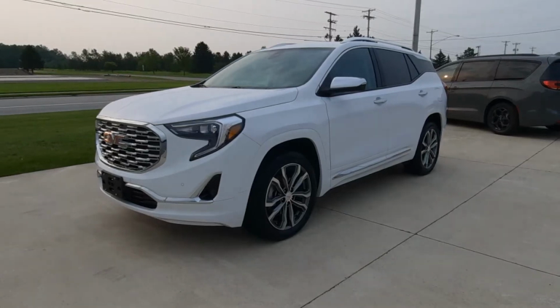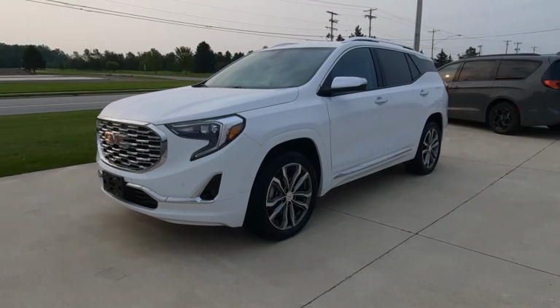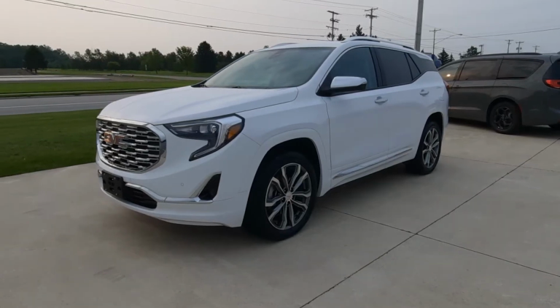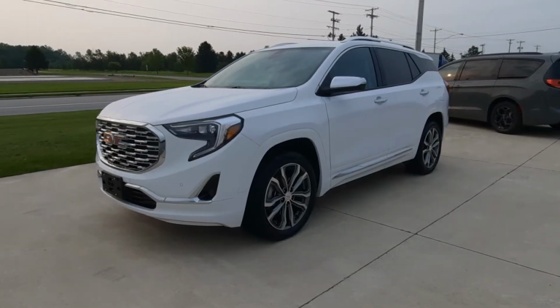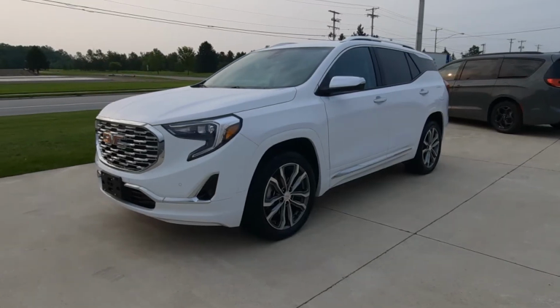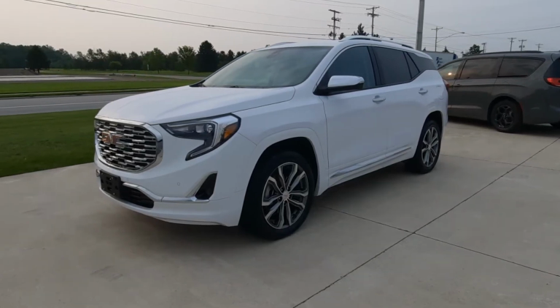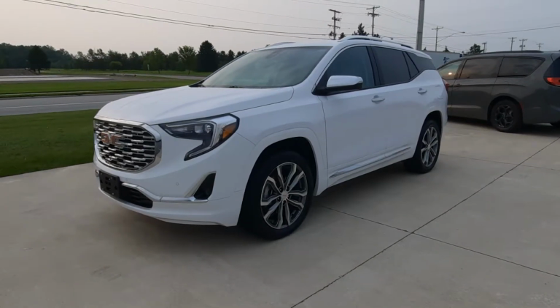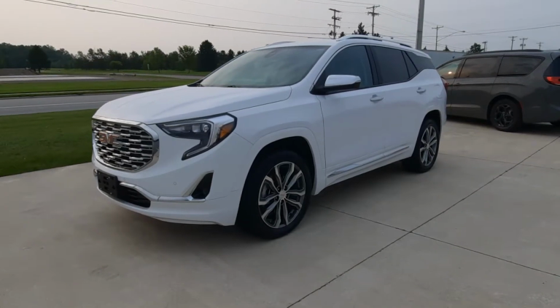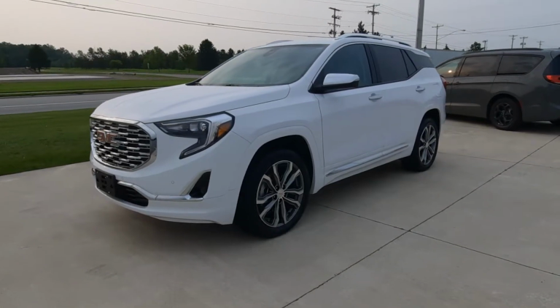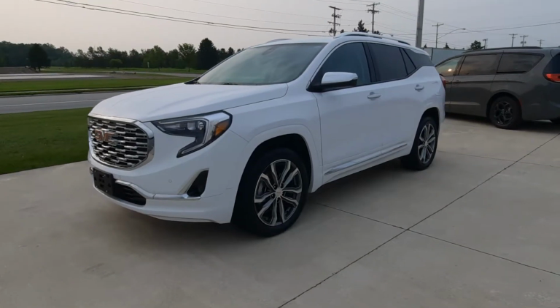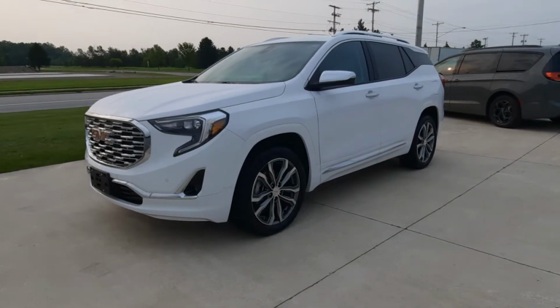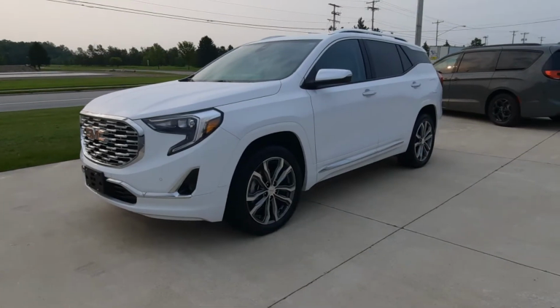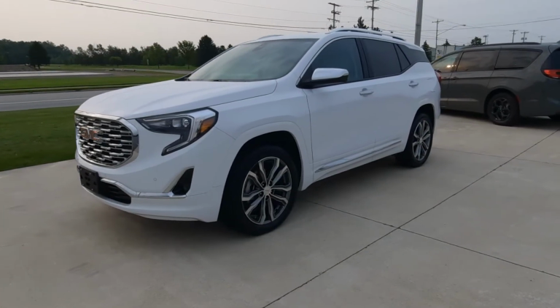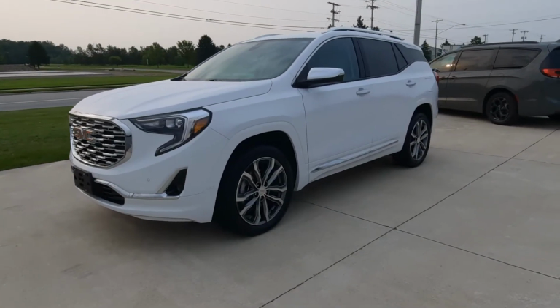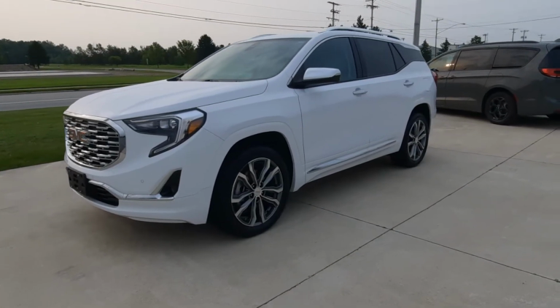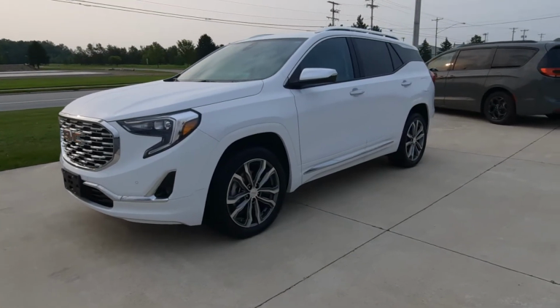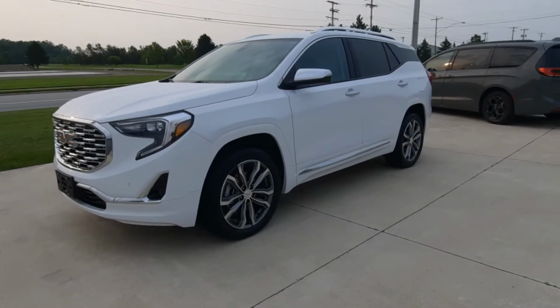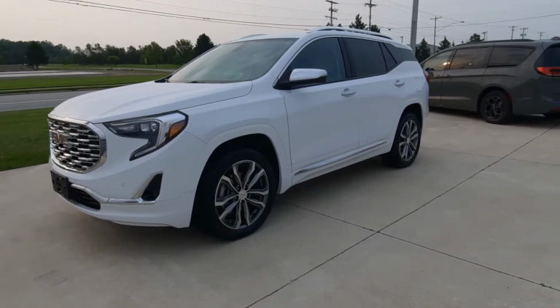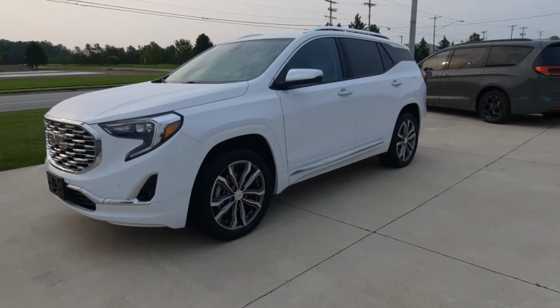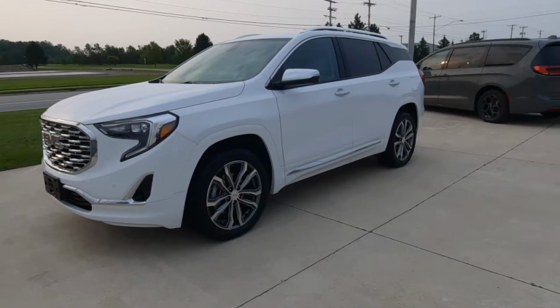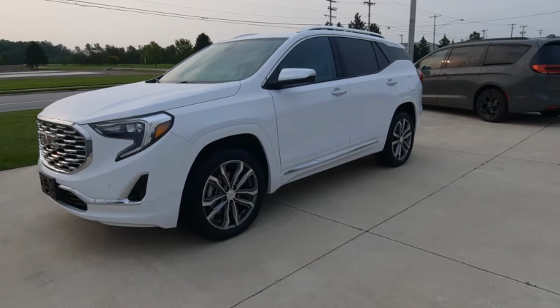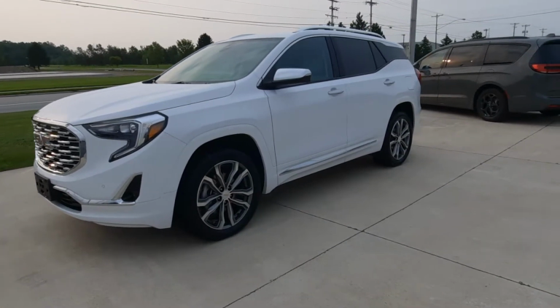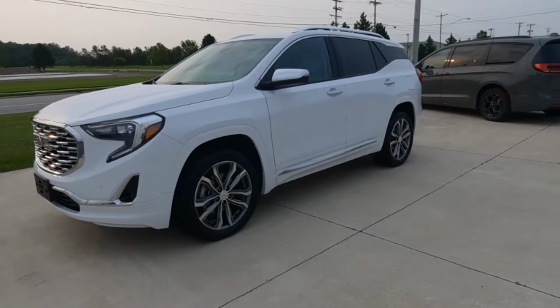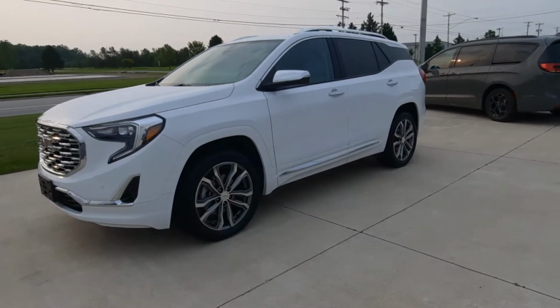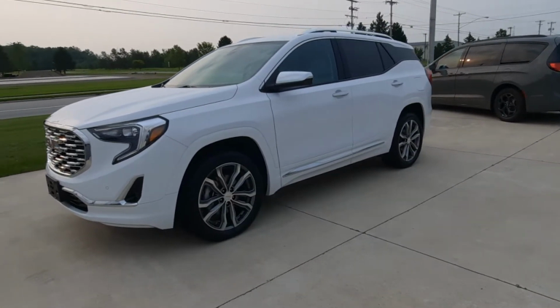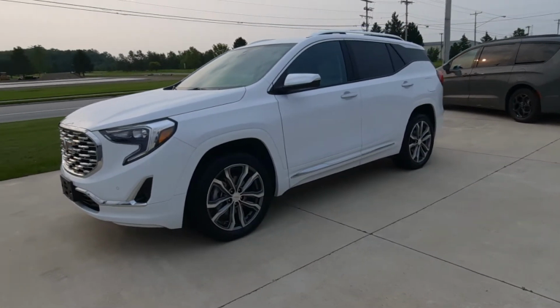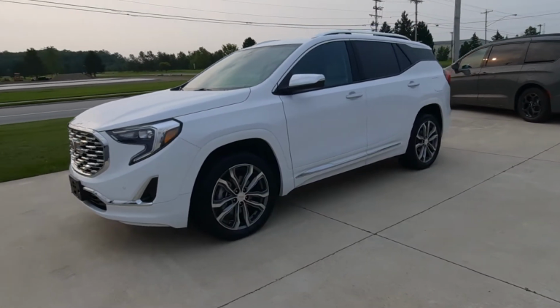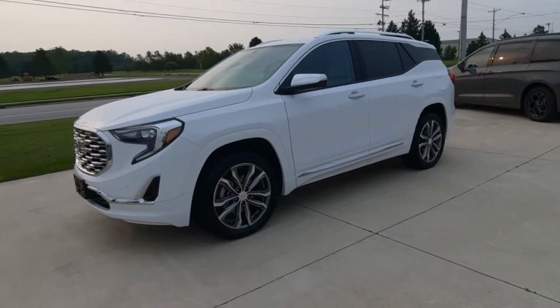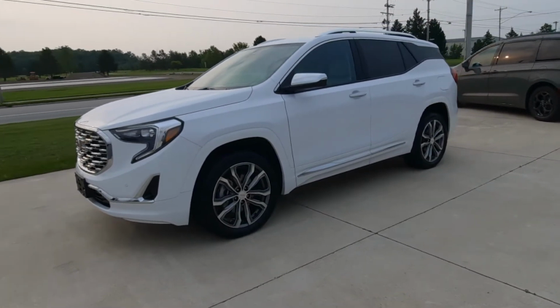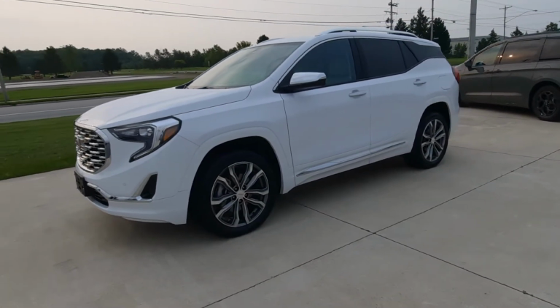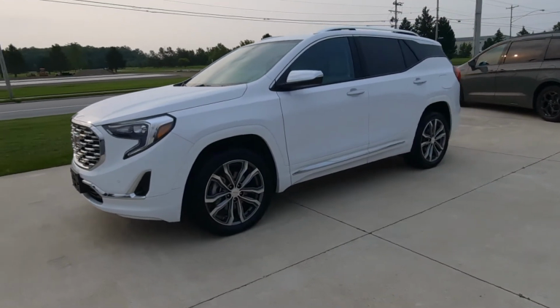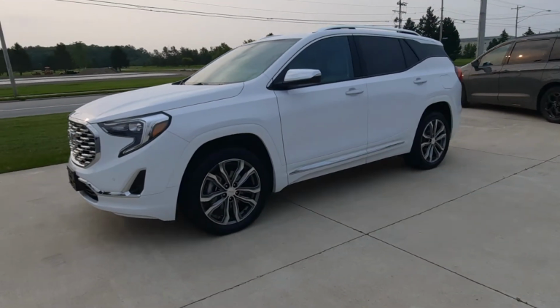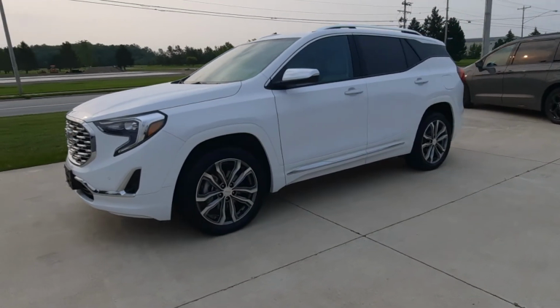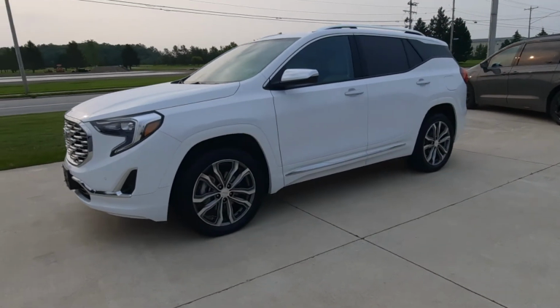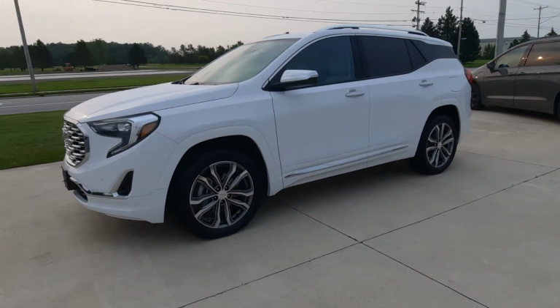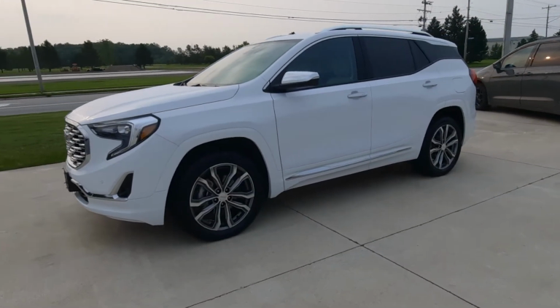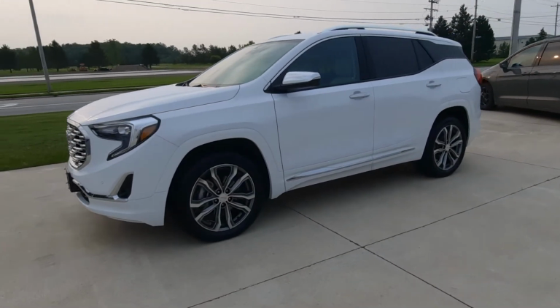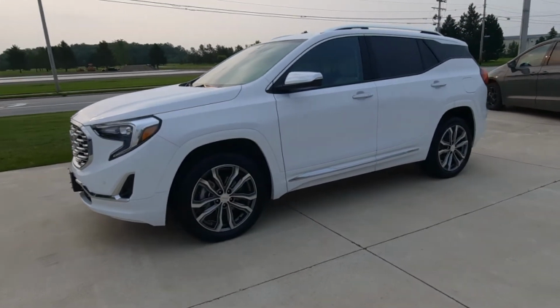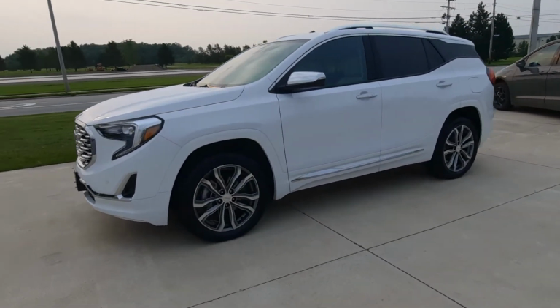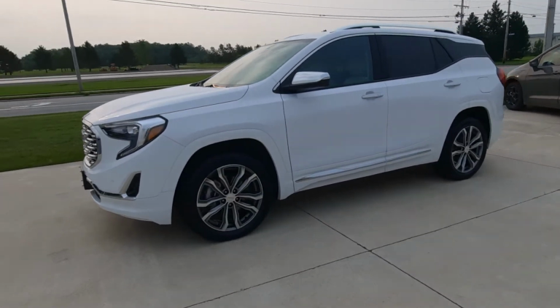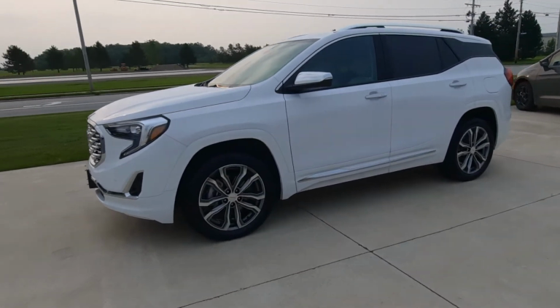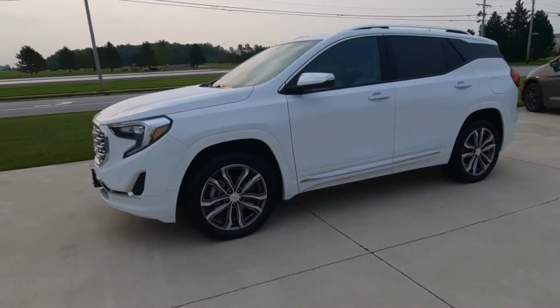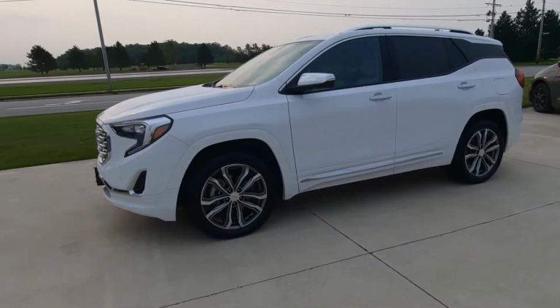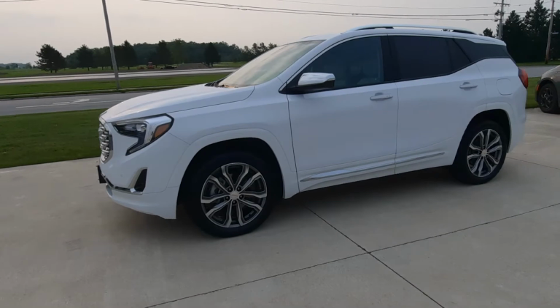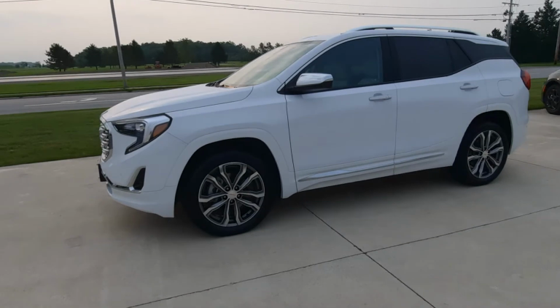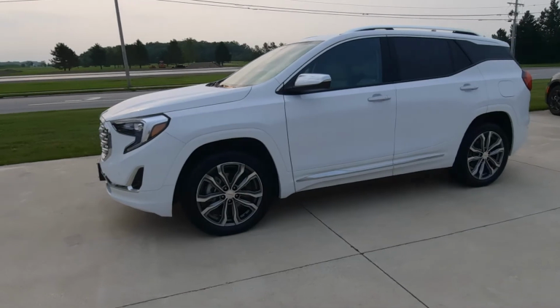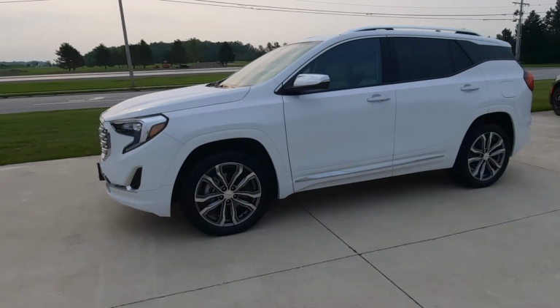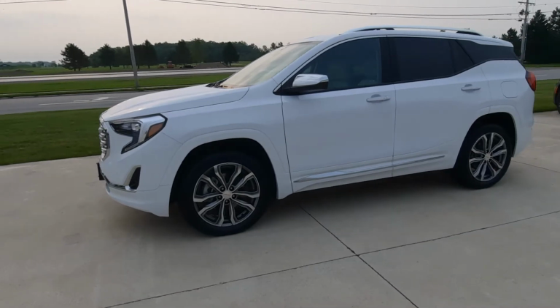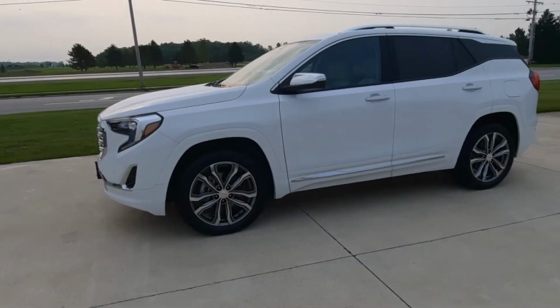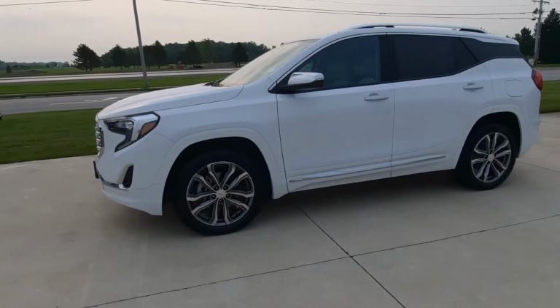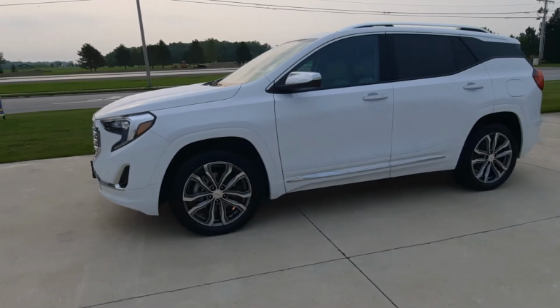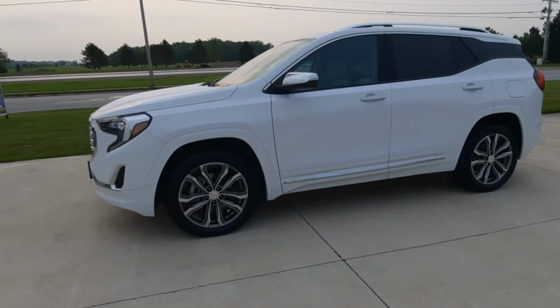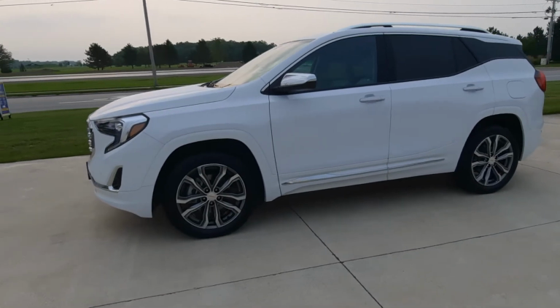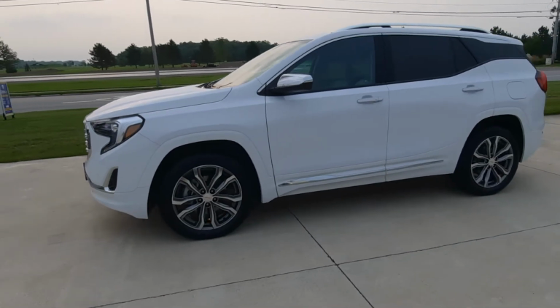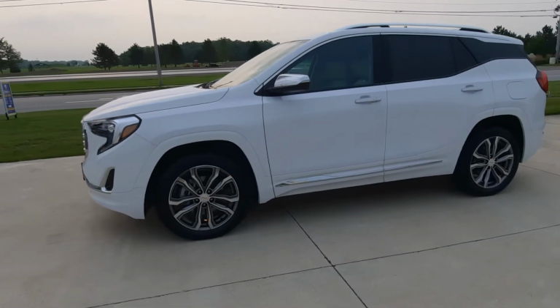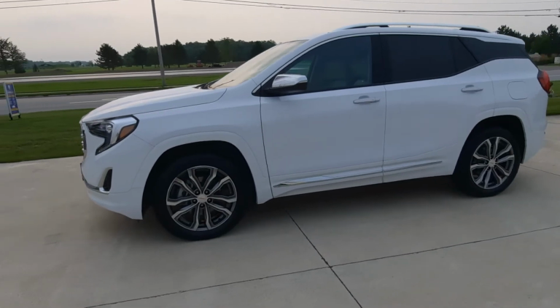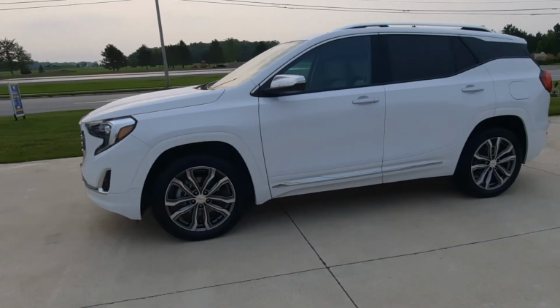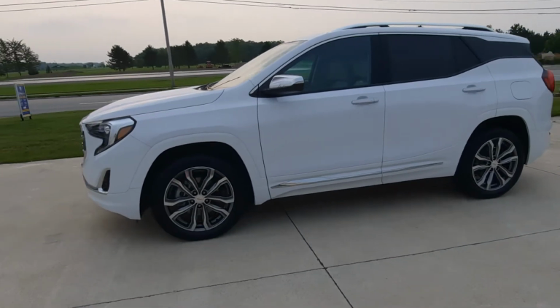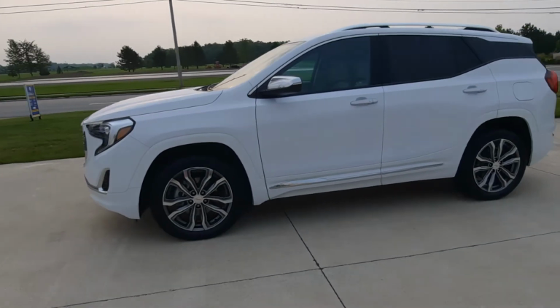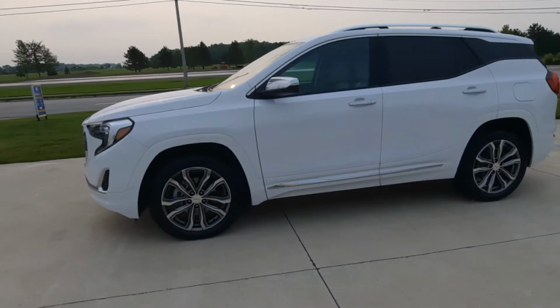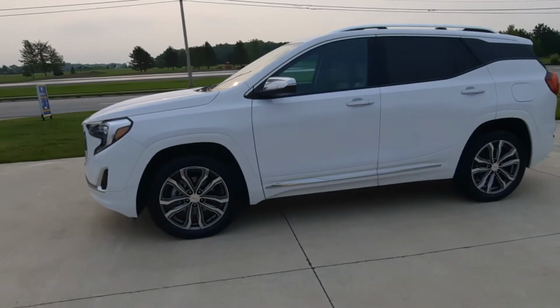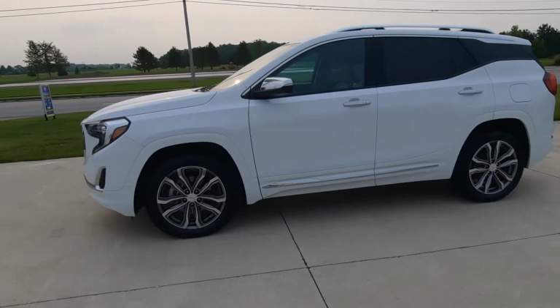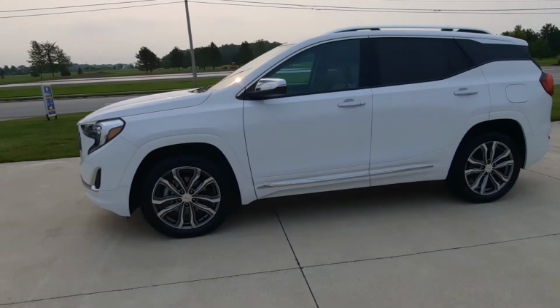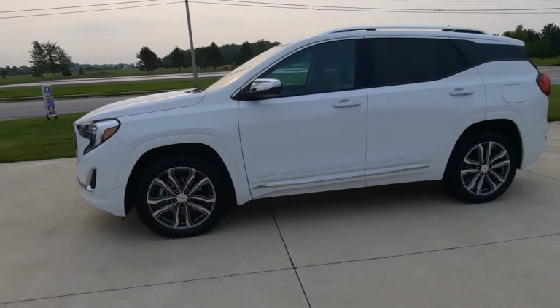Angel here at Terry Henricks Chrysler. Going to take you on a quick walk around to this 2020 GMC Terrain Denali.